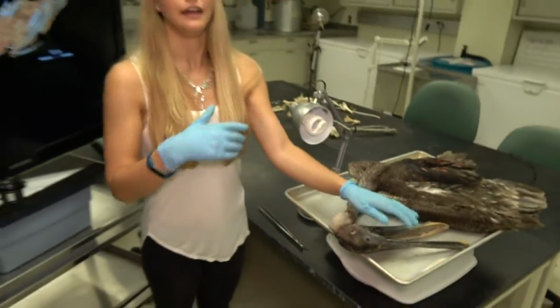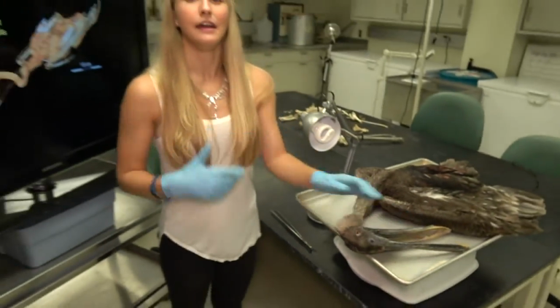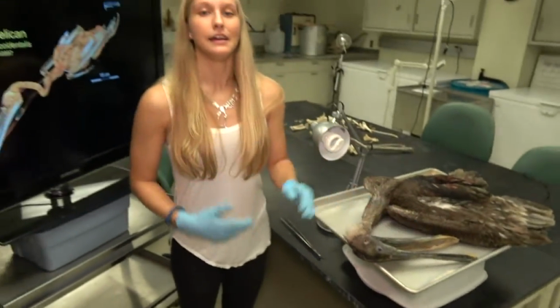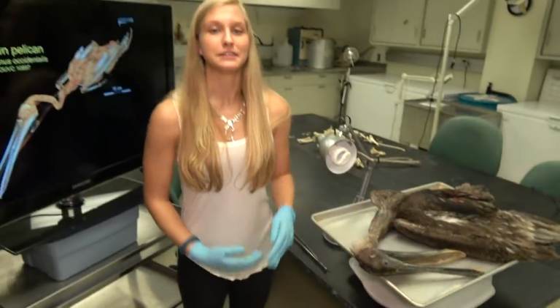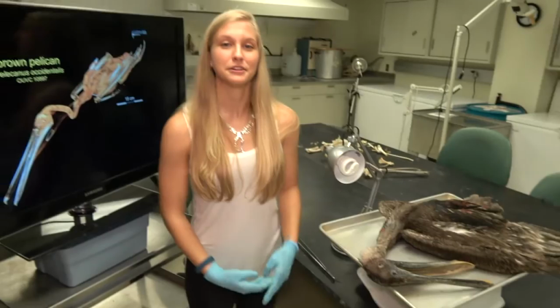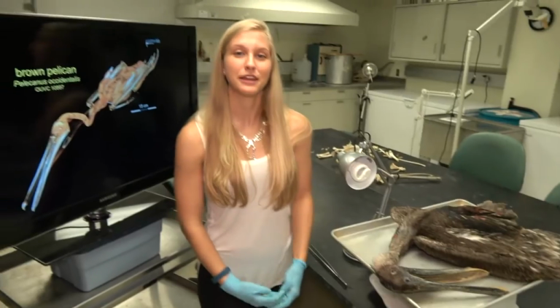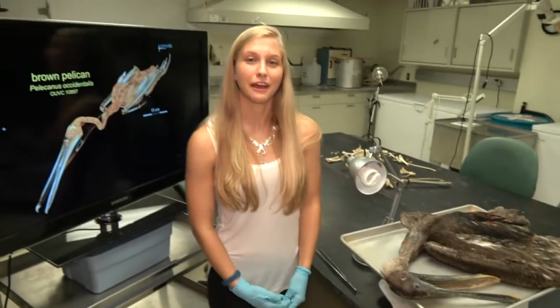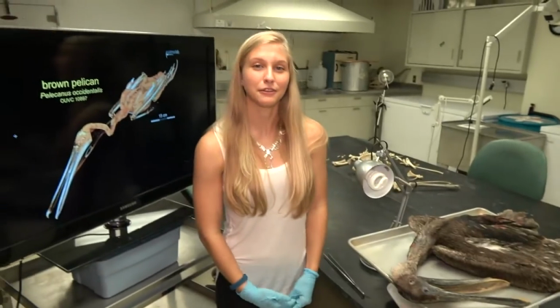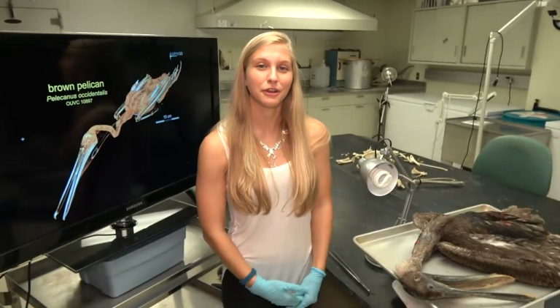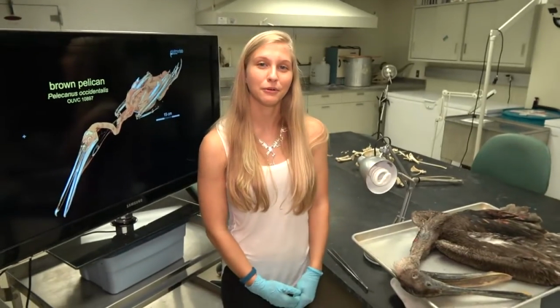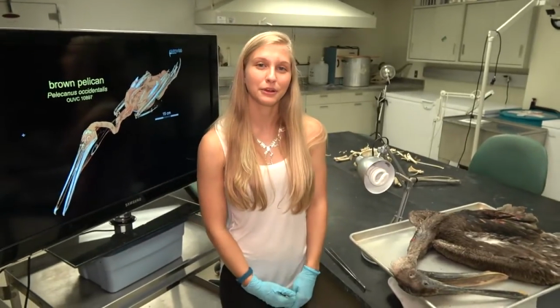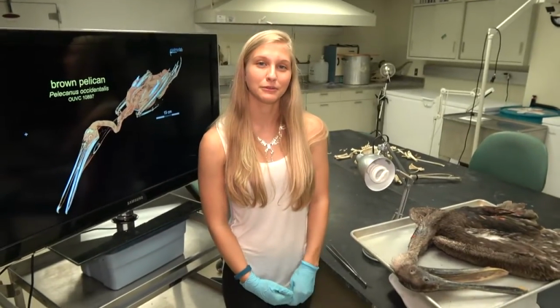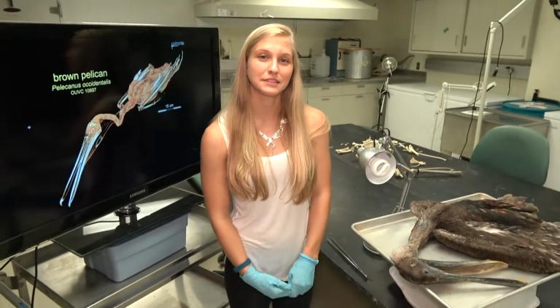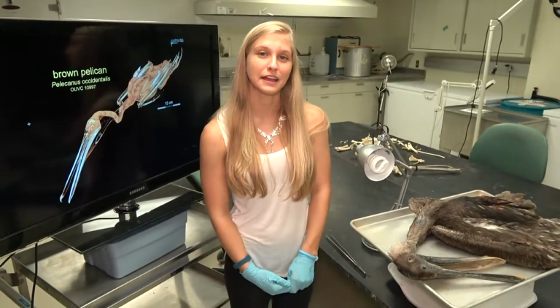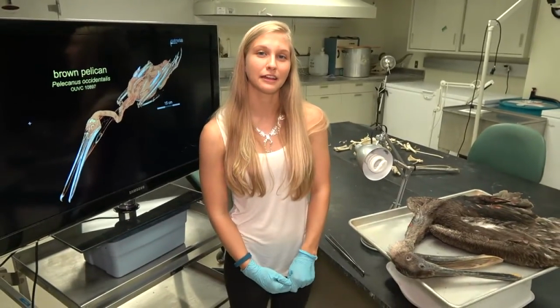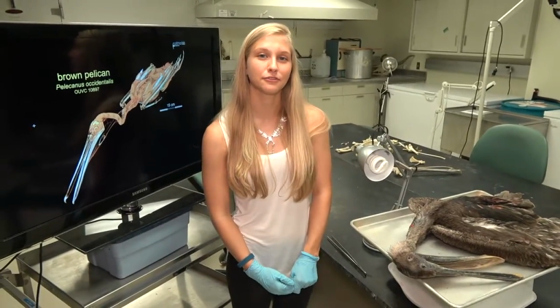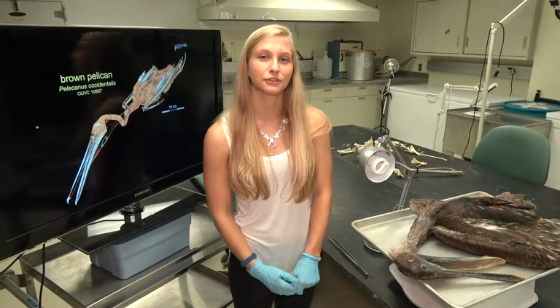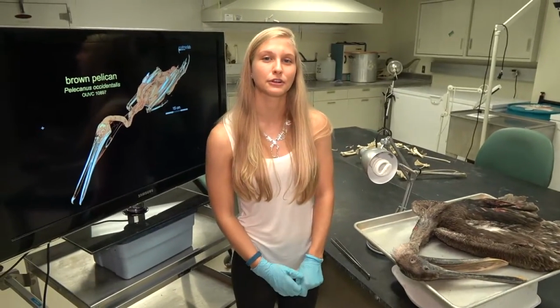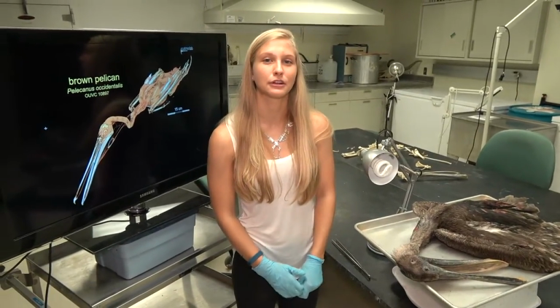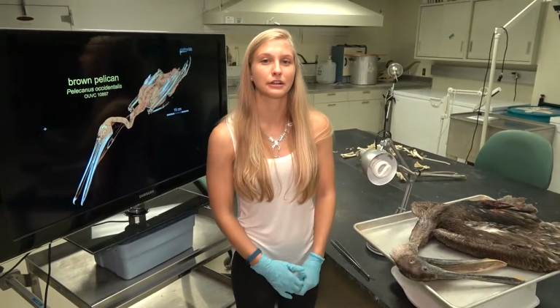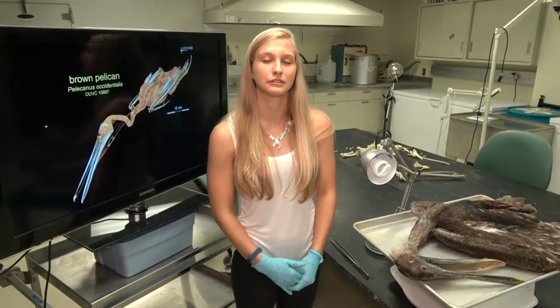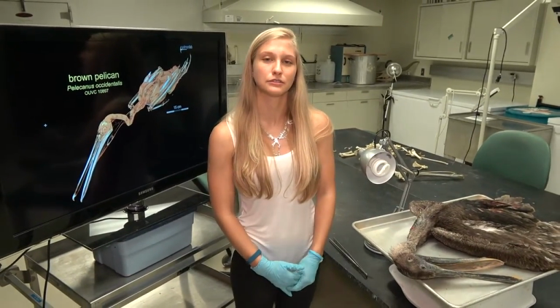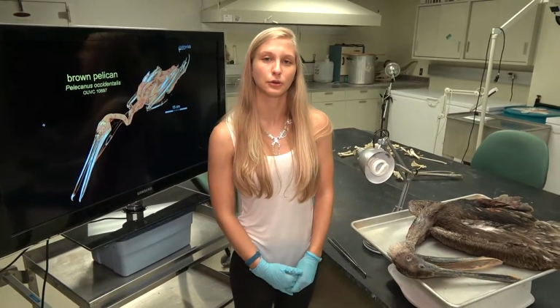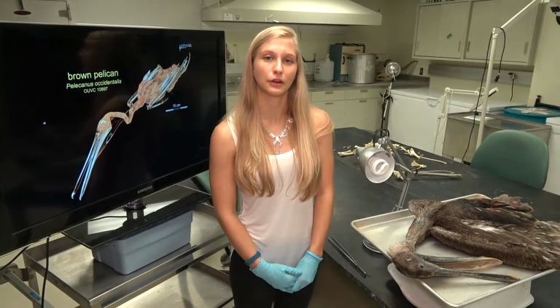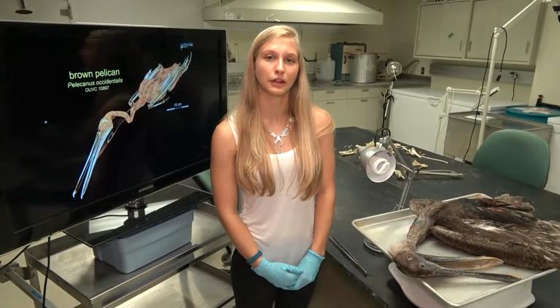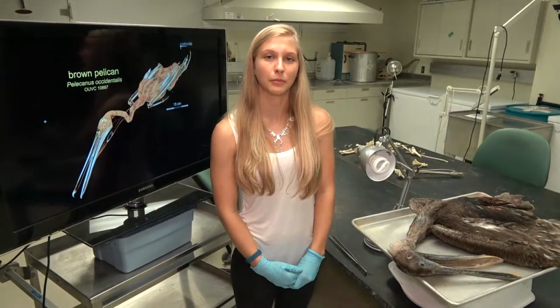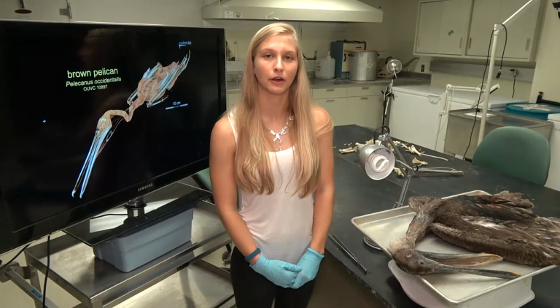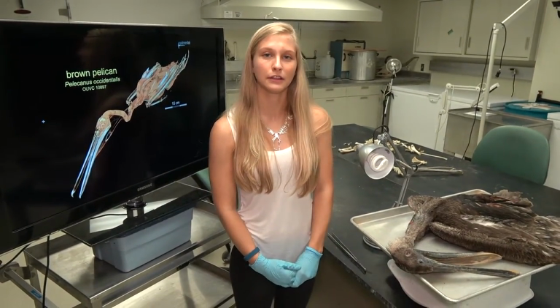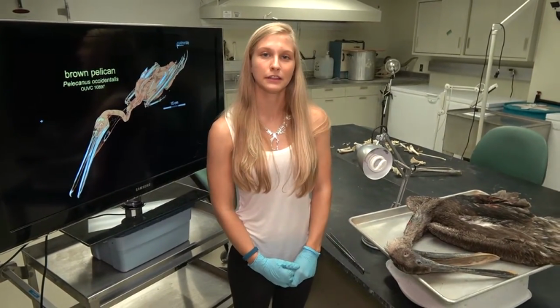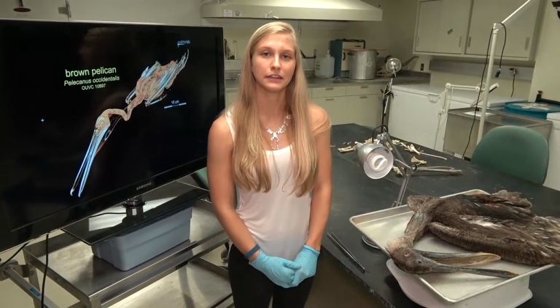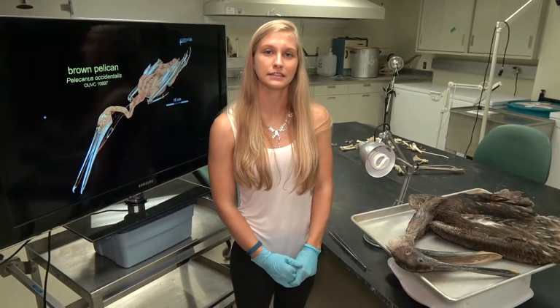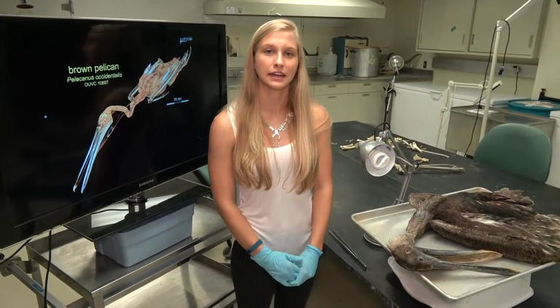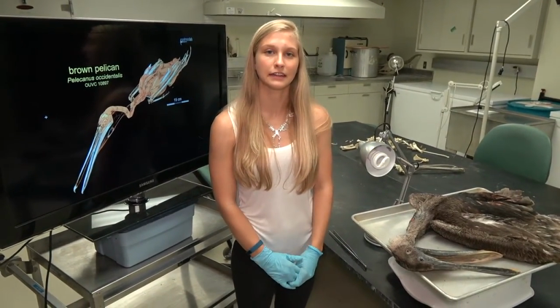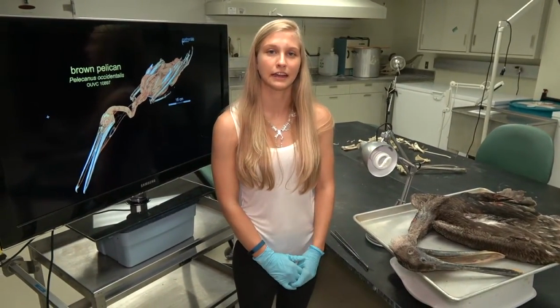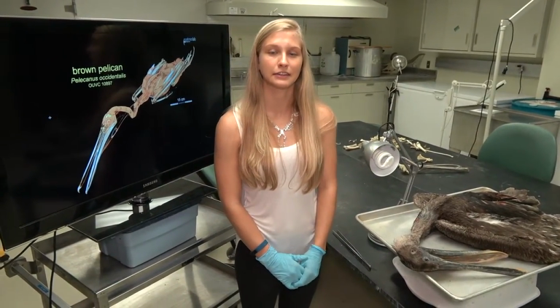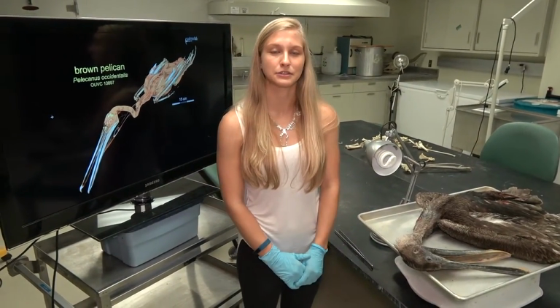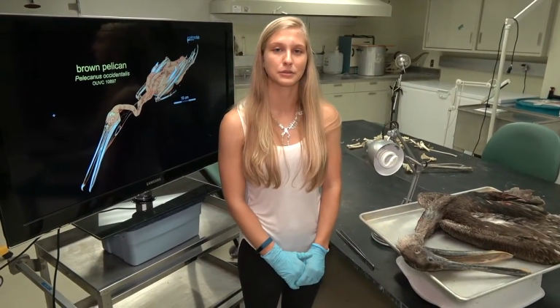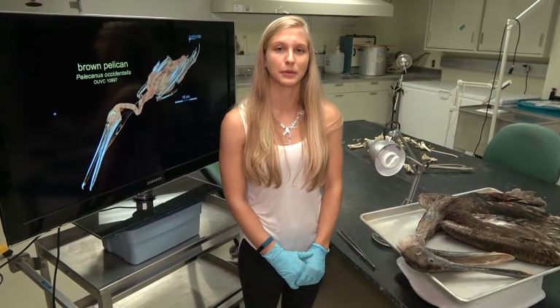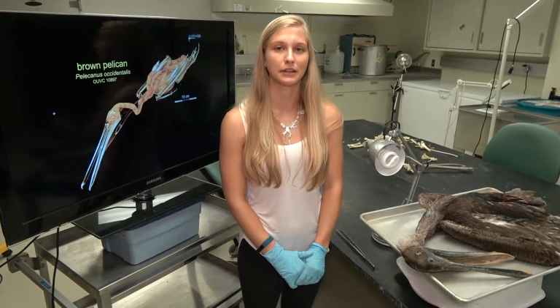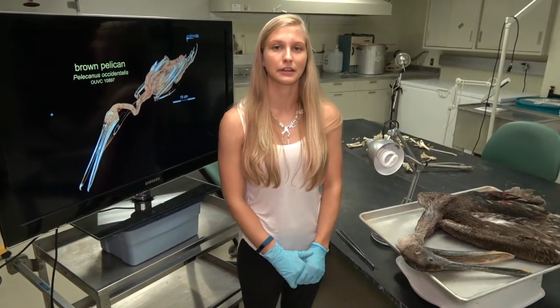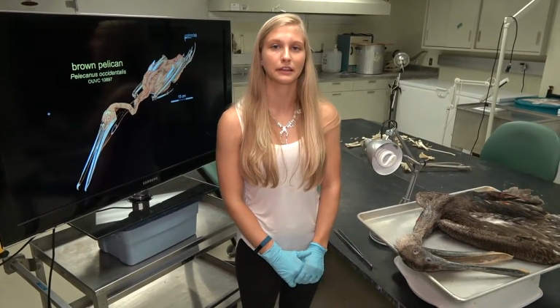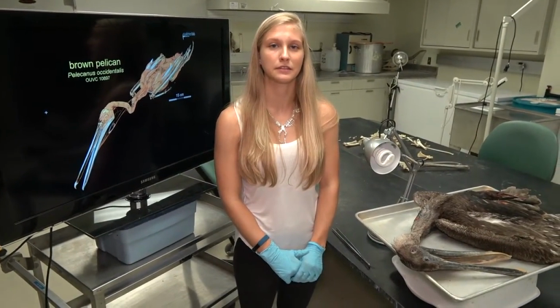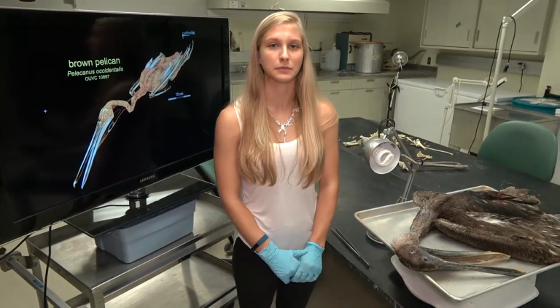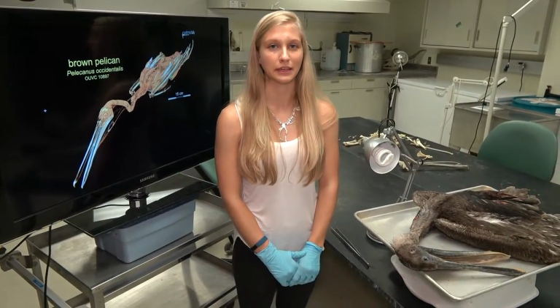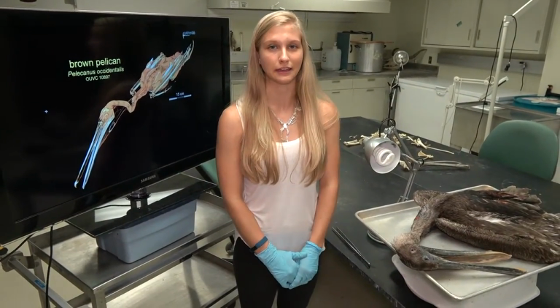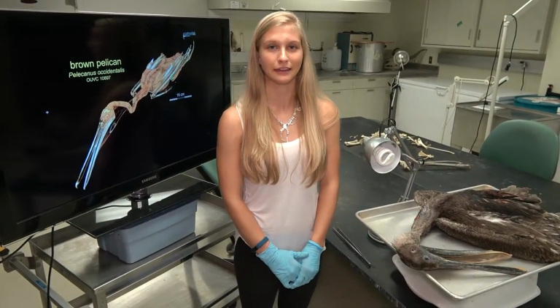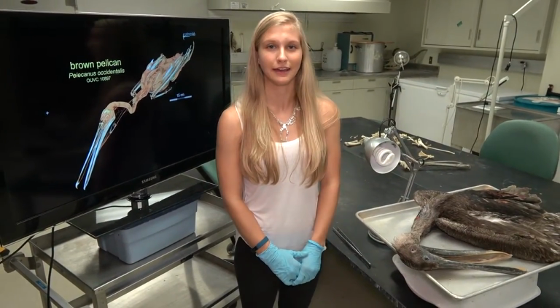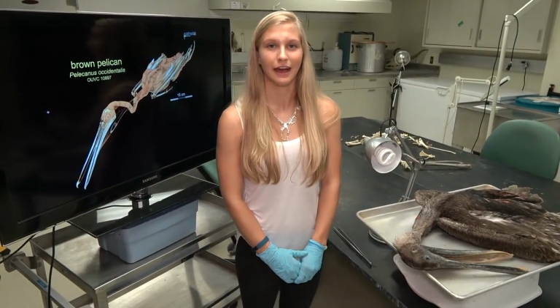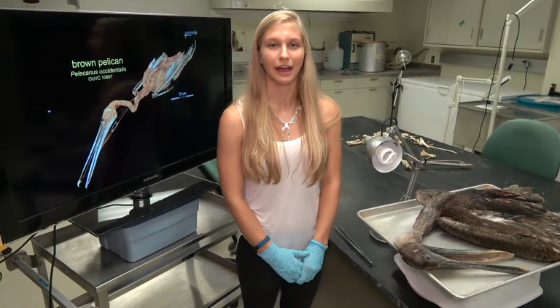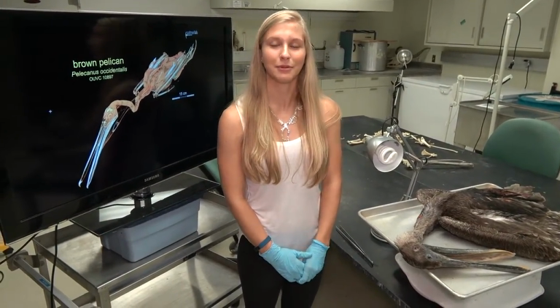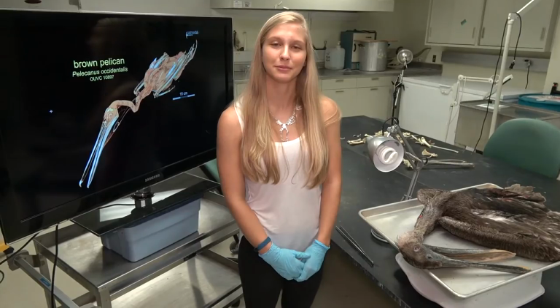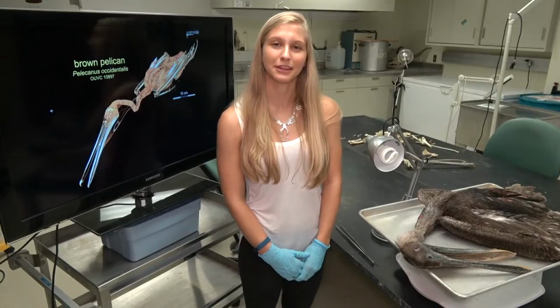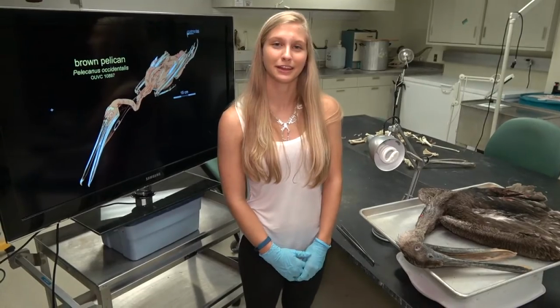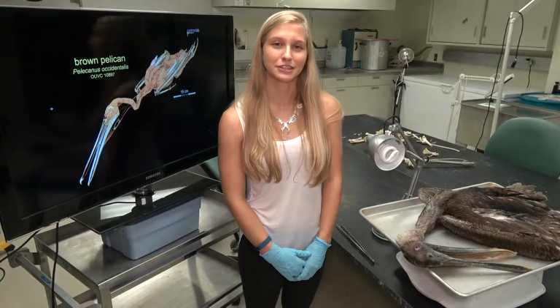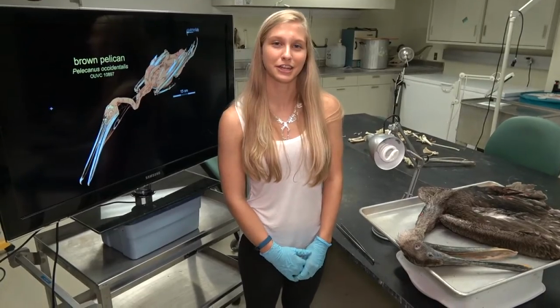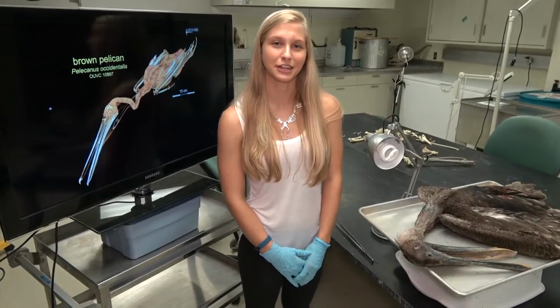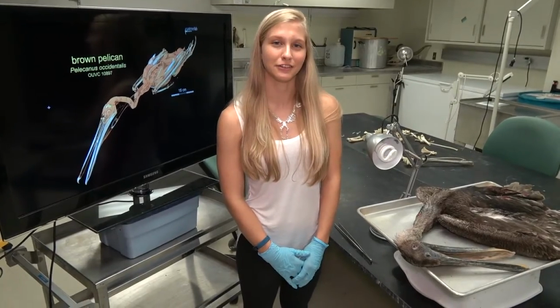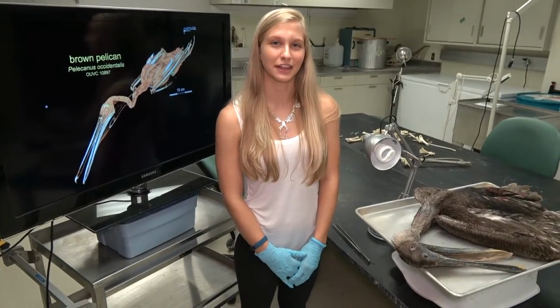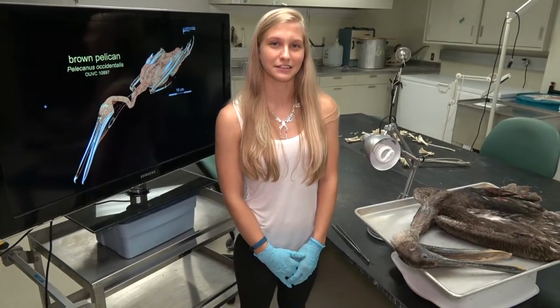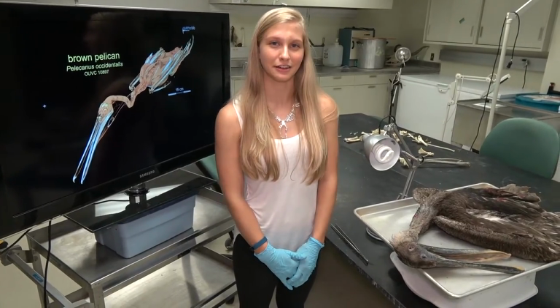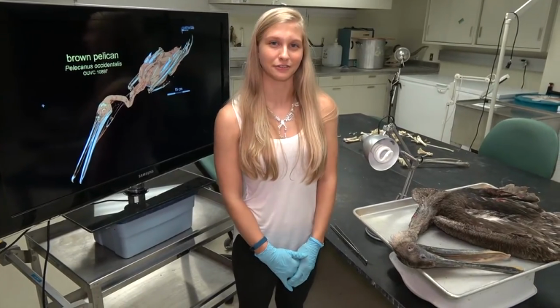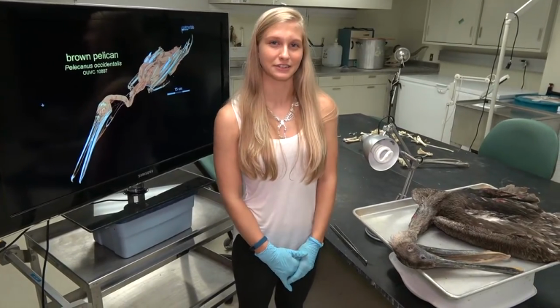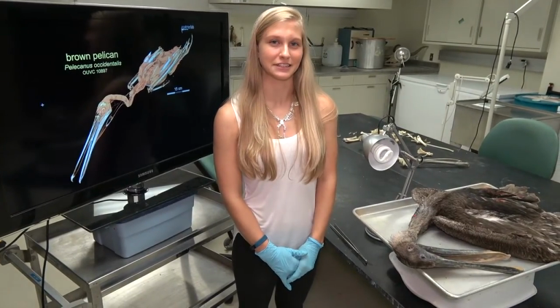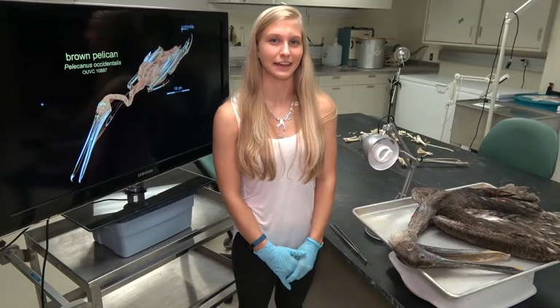Now you know what it was like for Dory and Marlin inside Nigel the pelican's beak. I'm Emily Casciano and that's all for today.